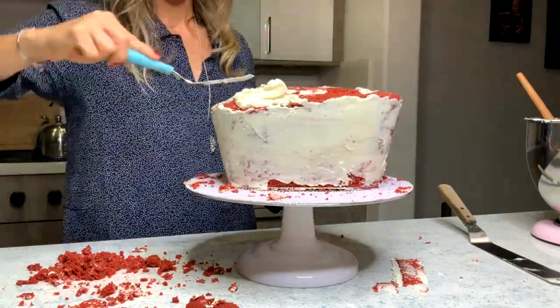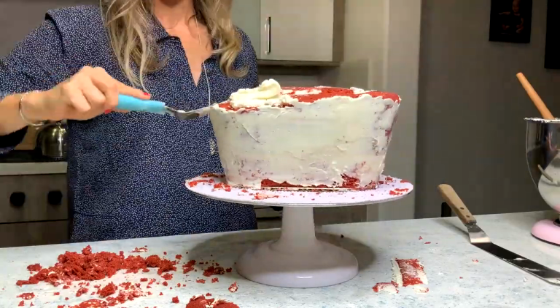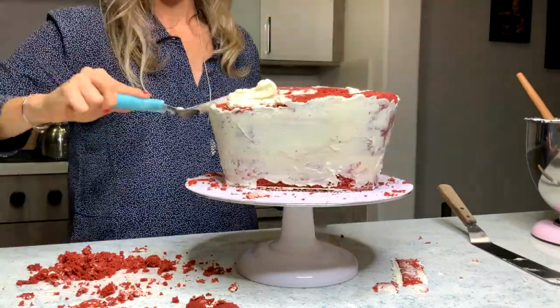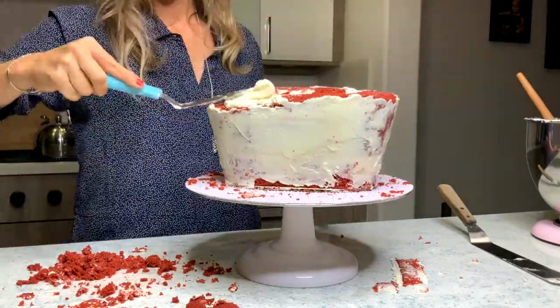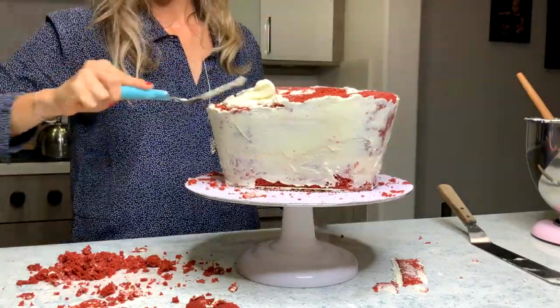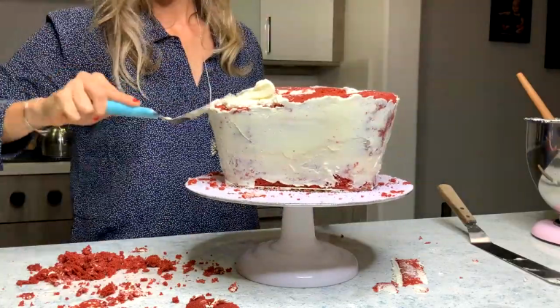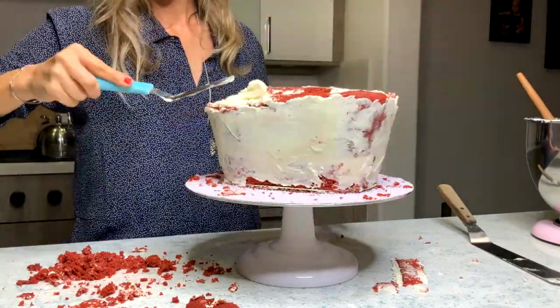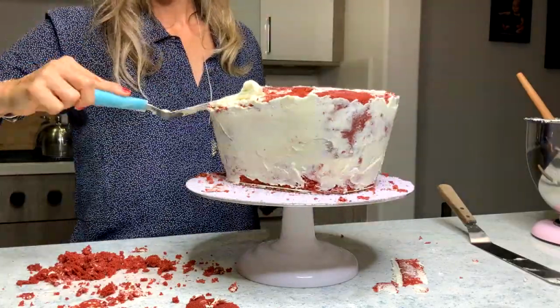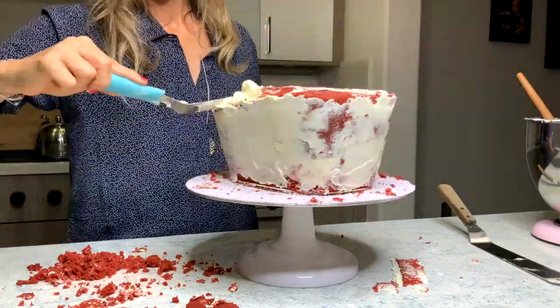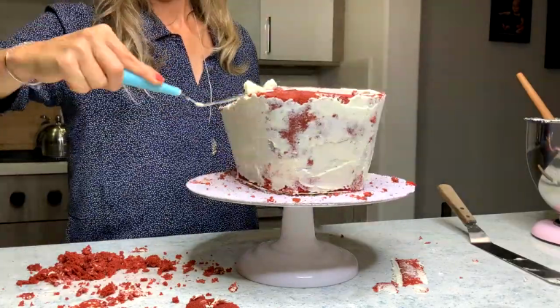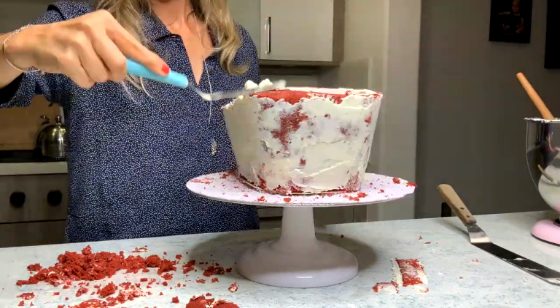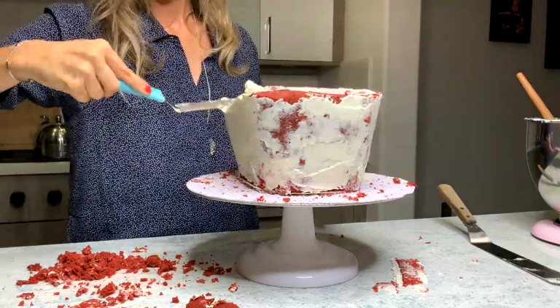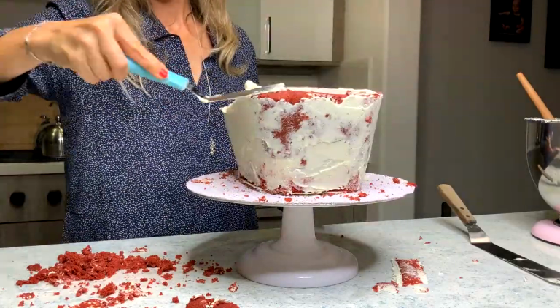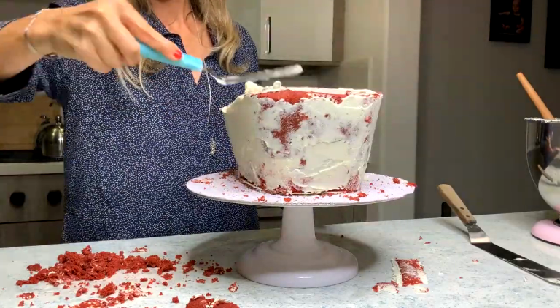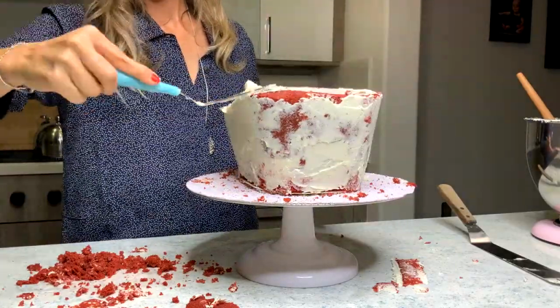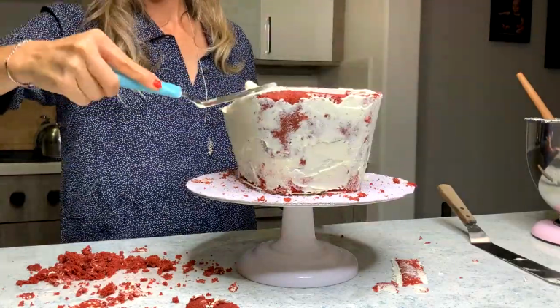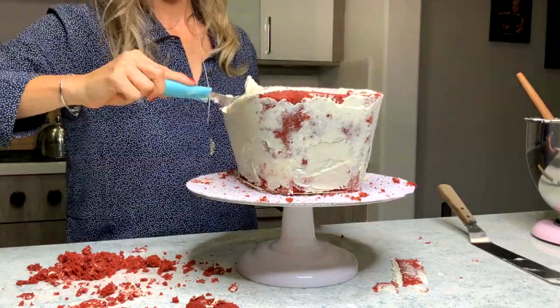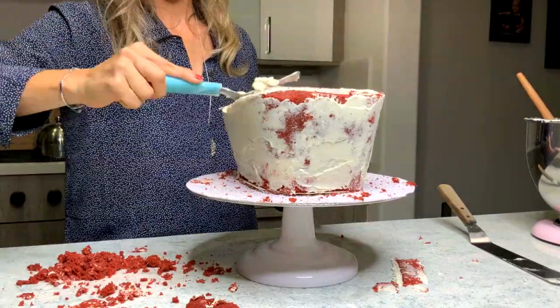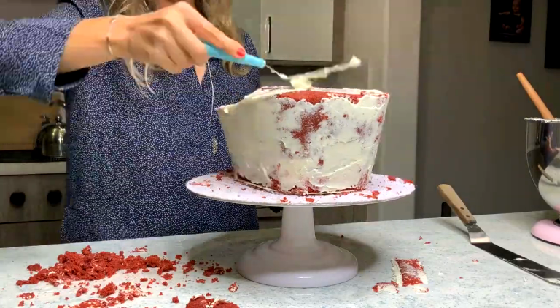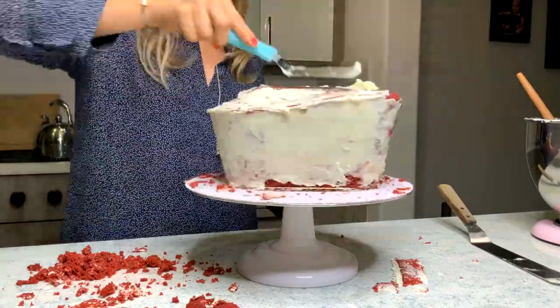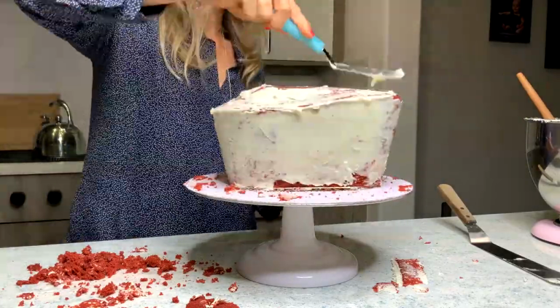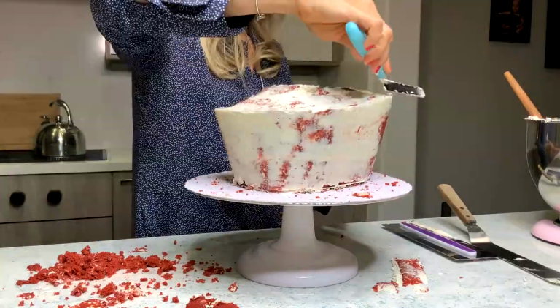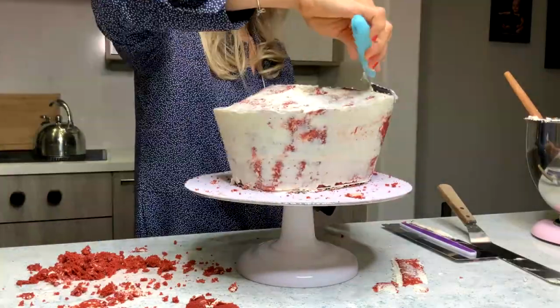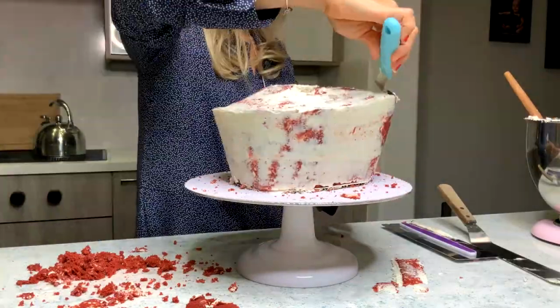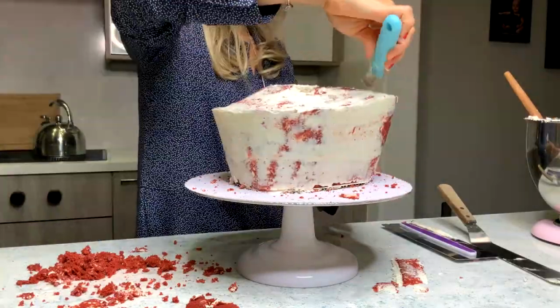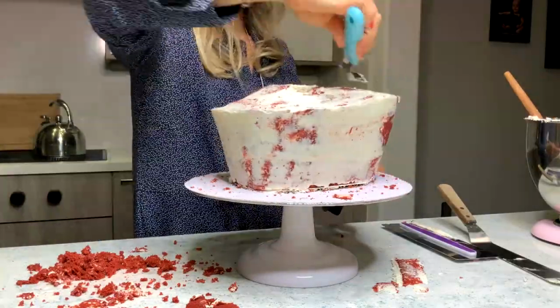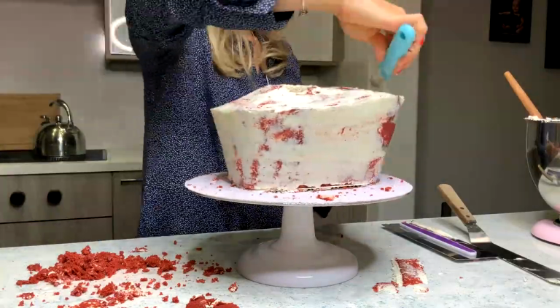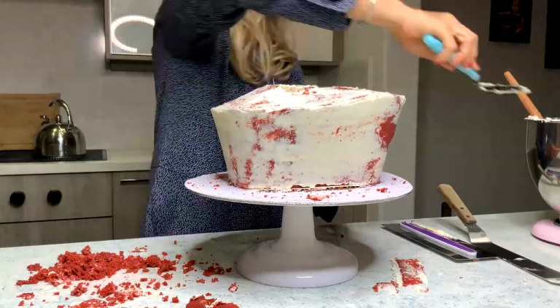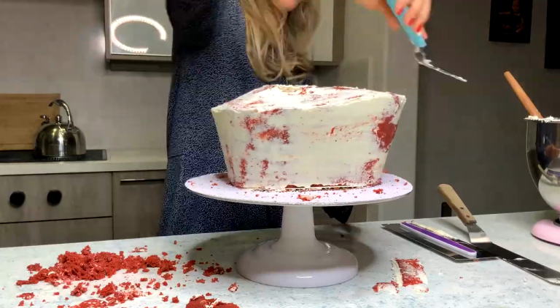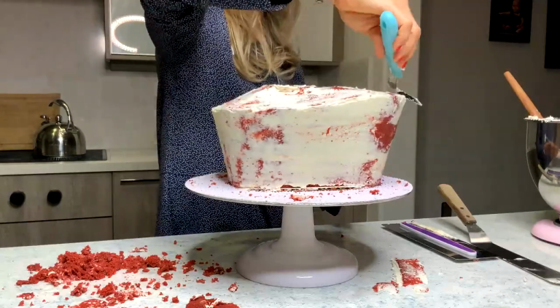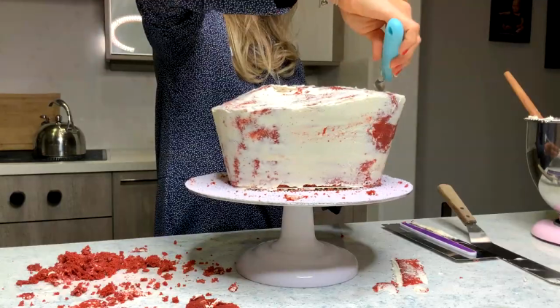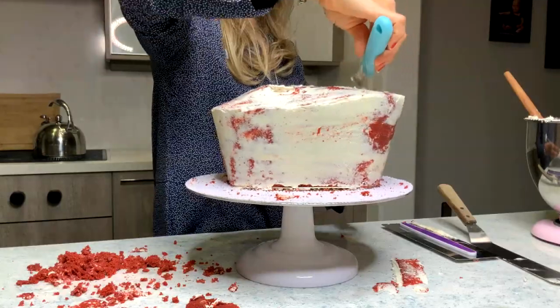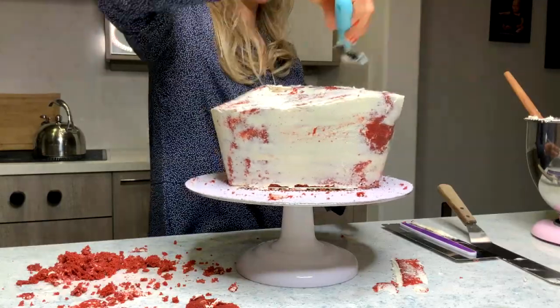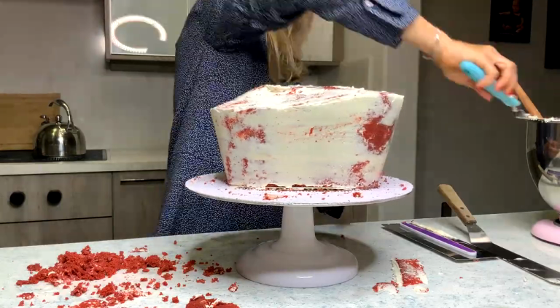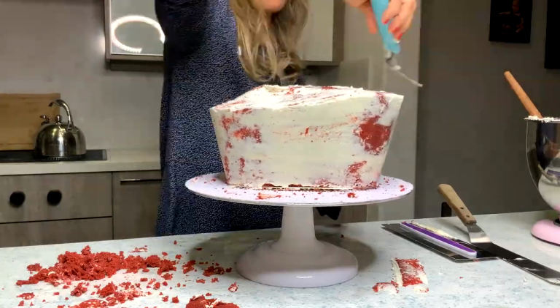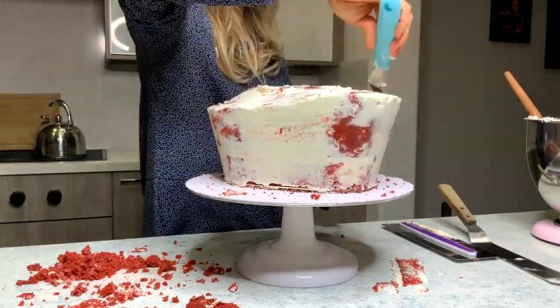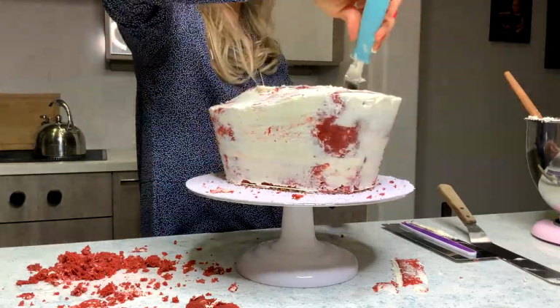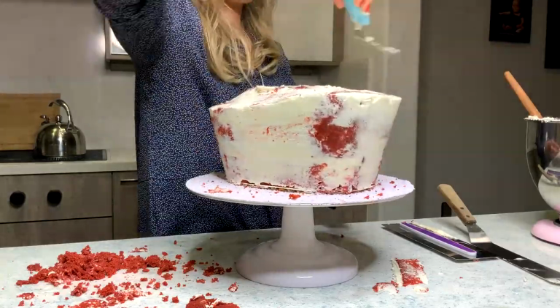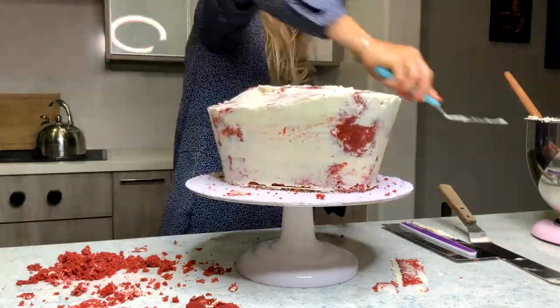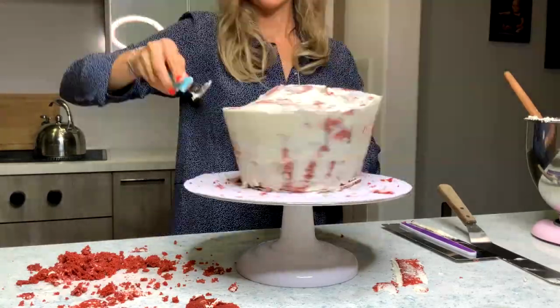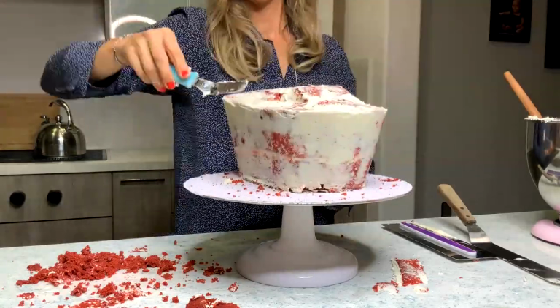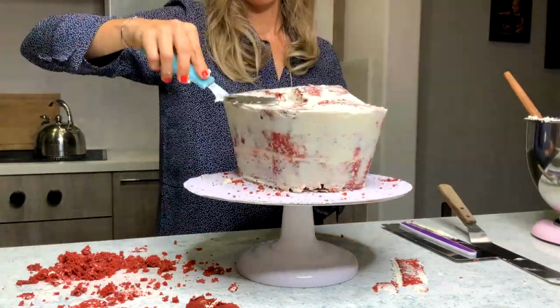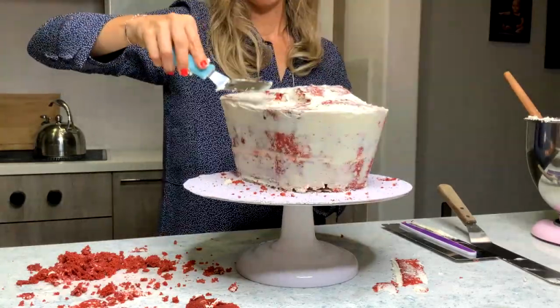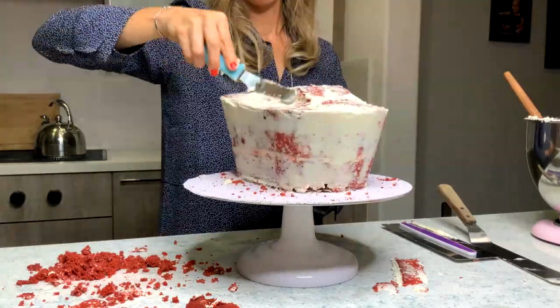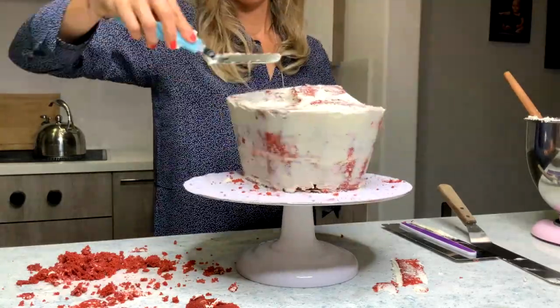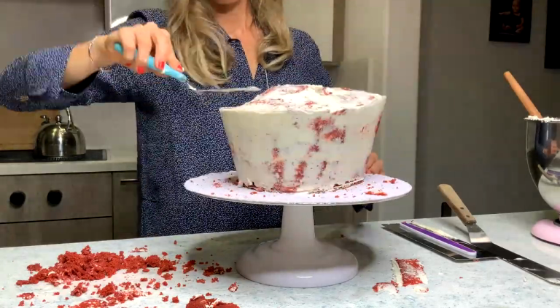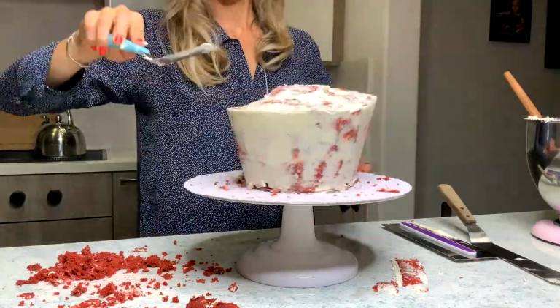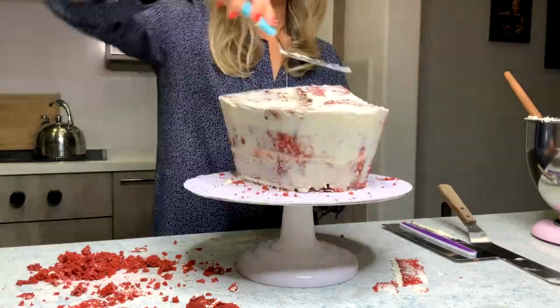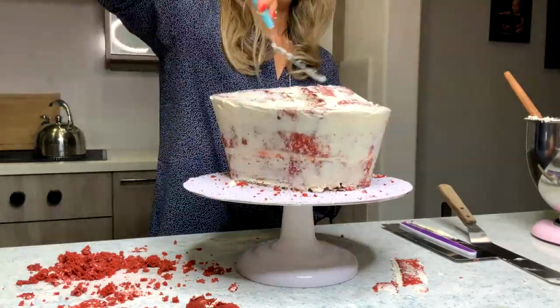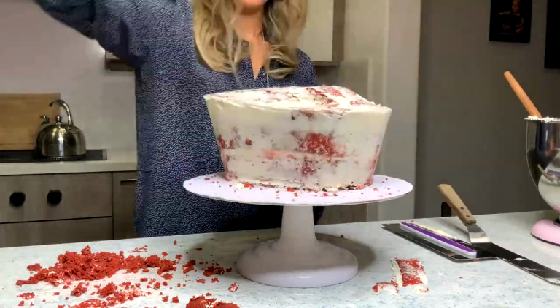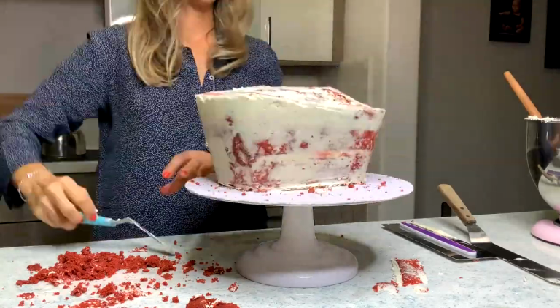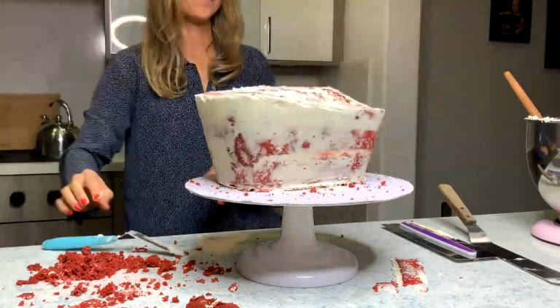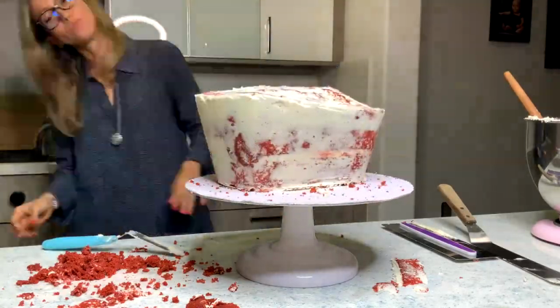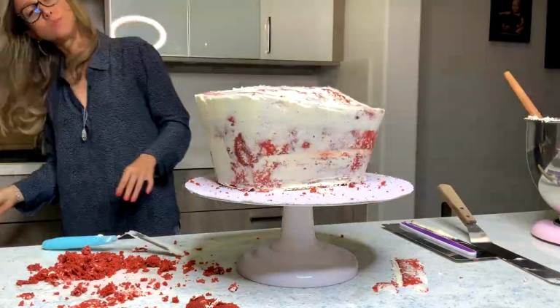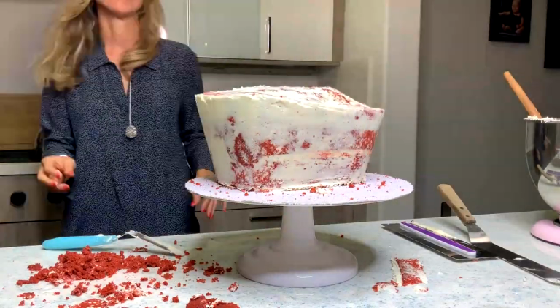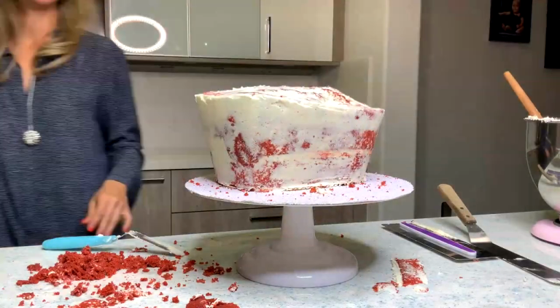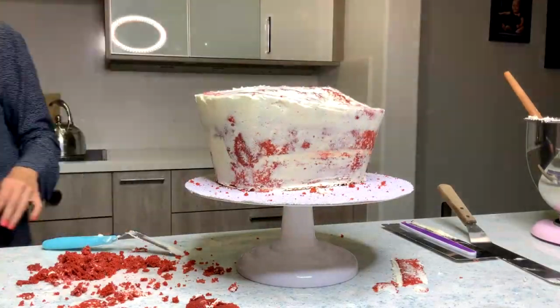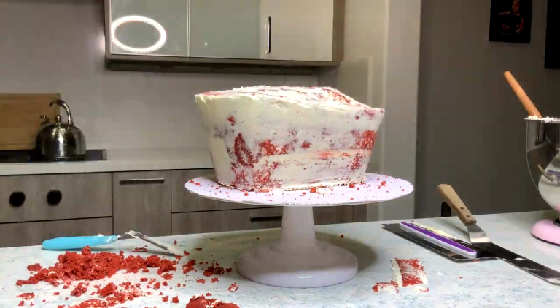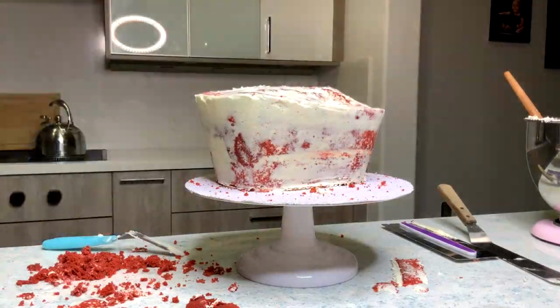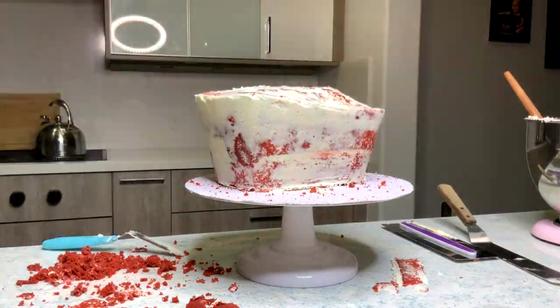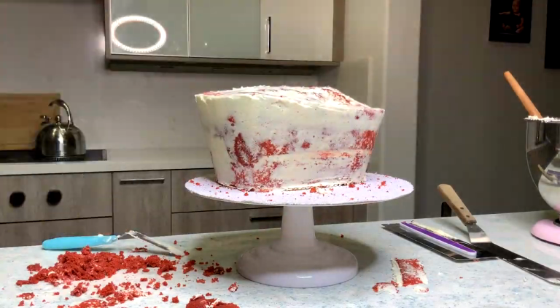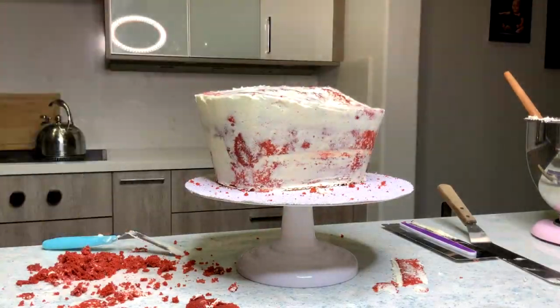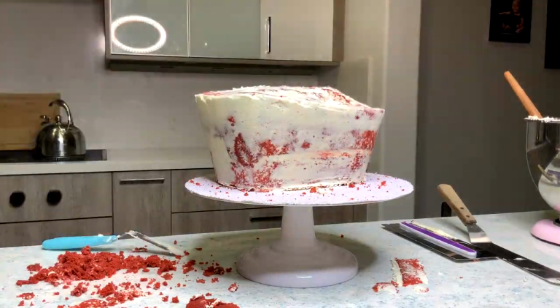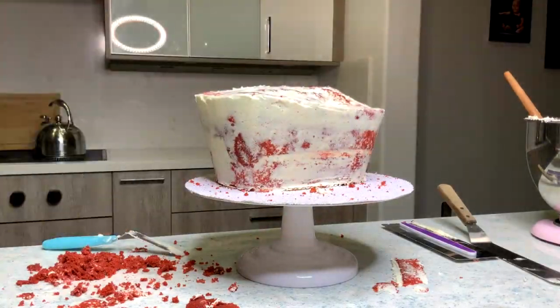Sculpting cakes is such a process, especially because you constantly have to be putting it into the fridge and waiting for it to cool down again.